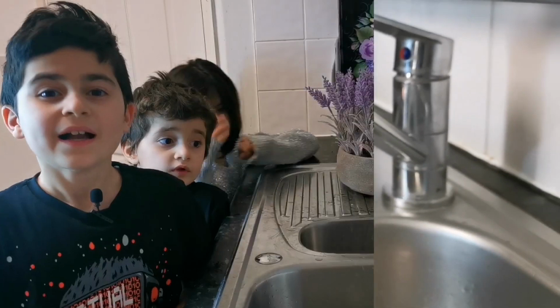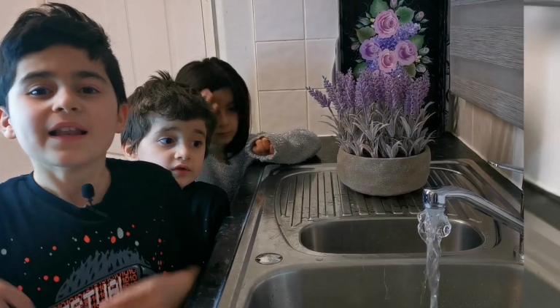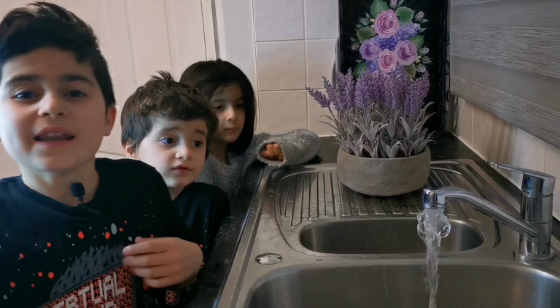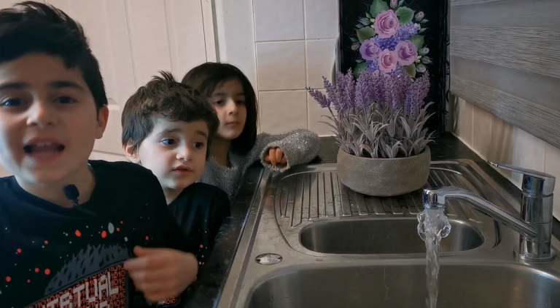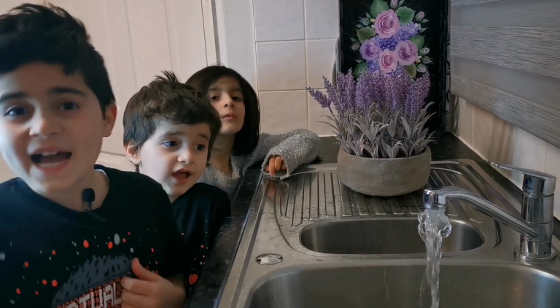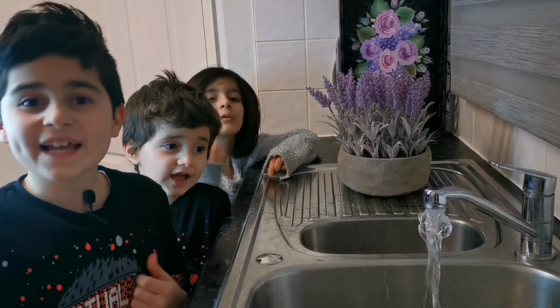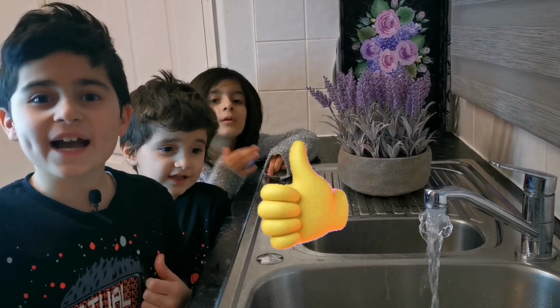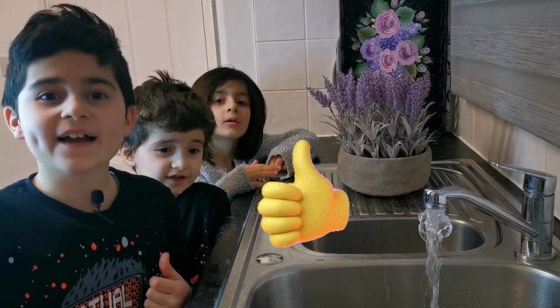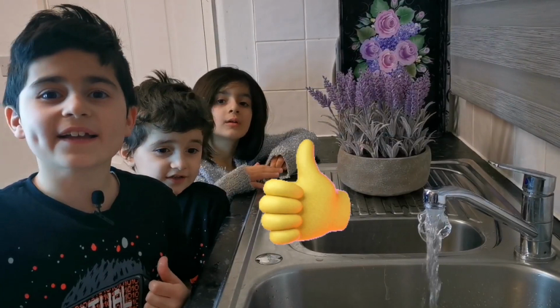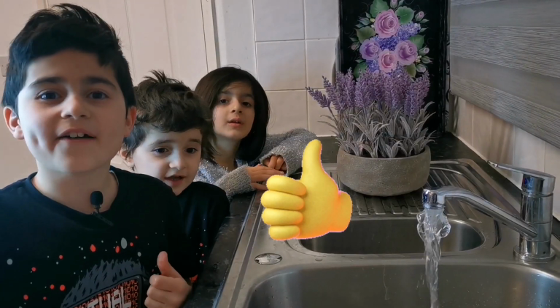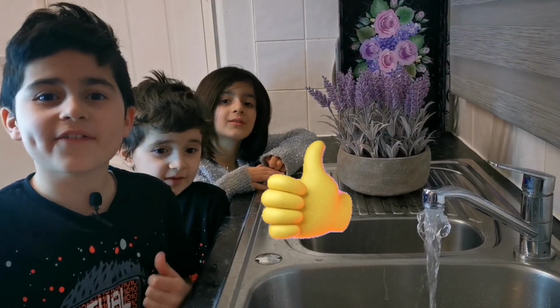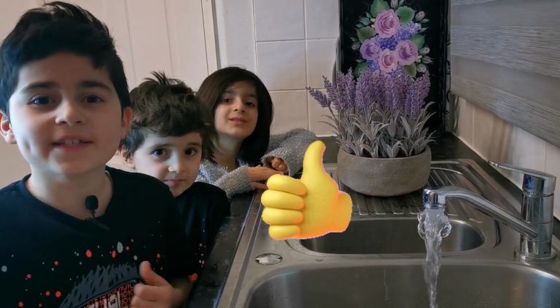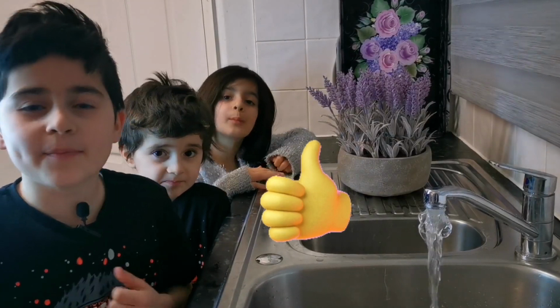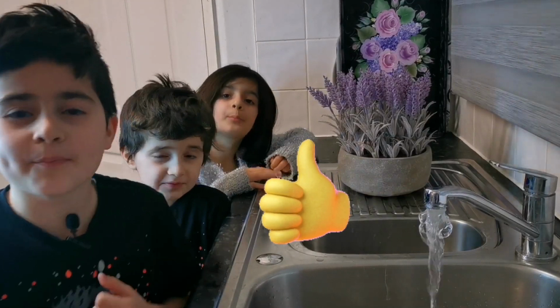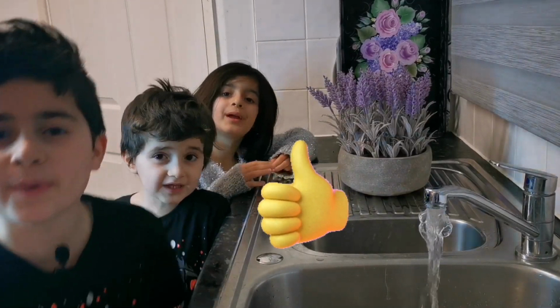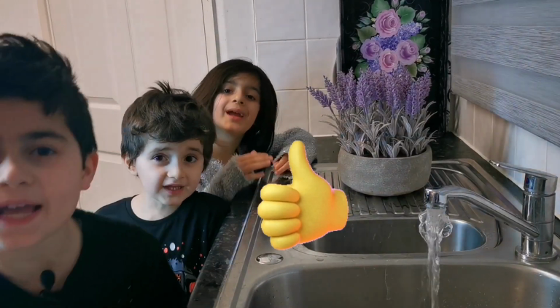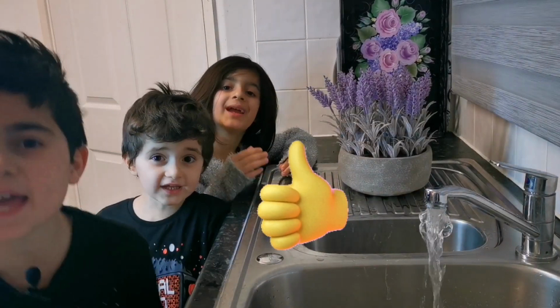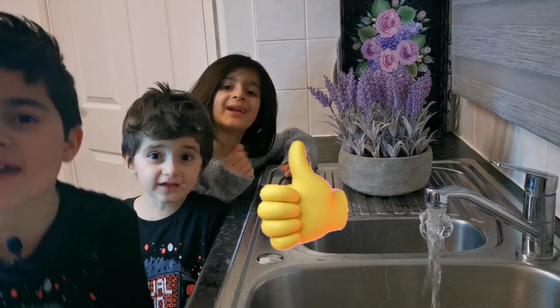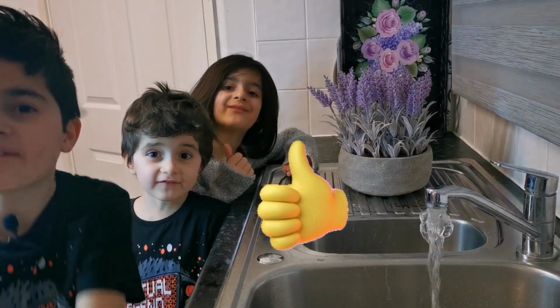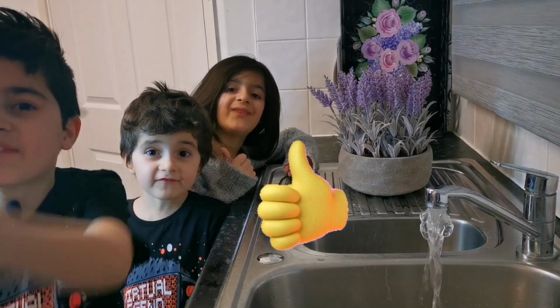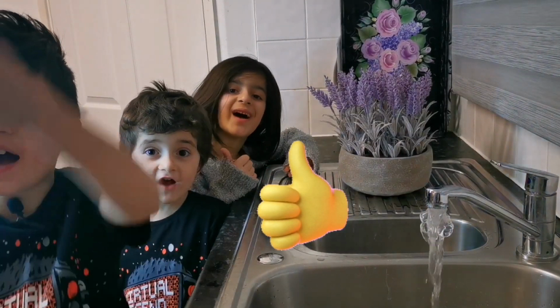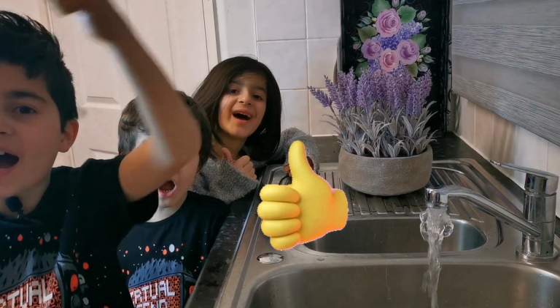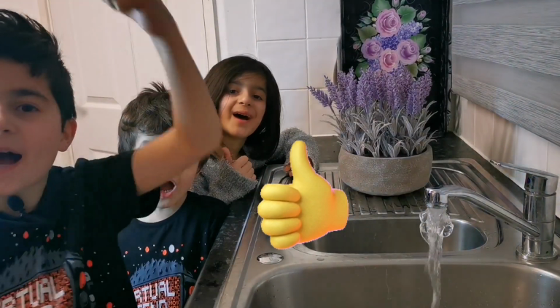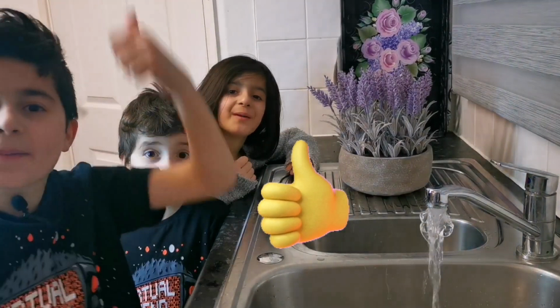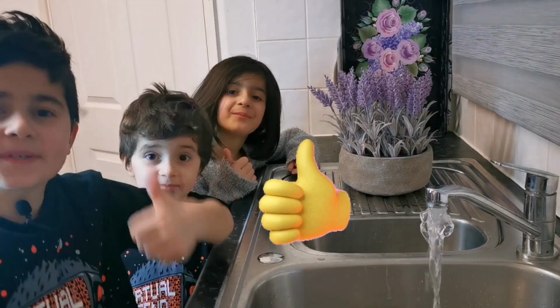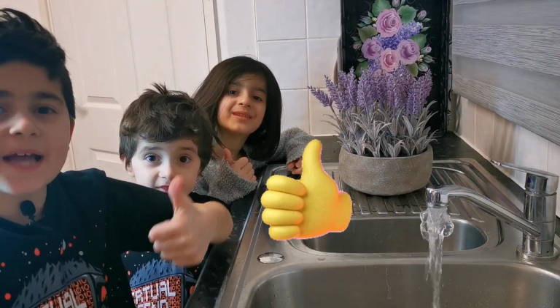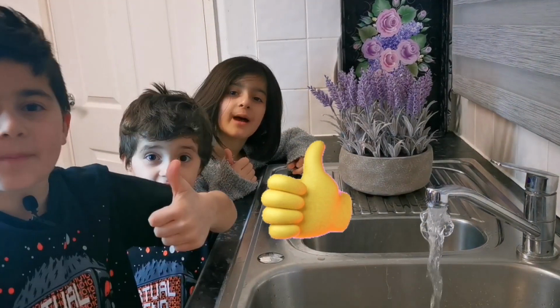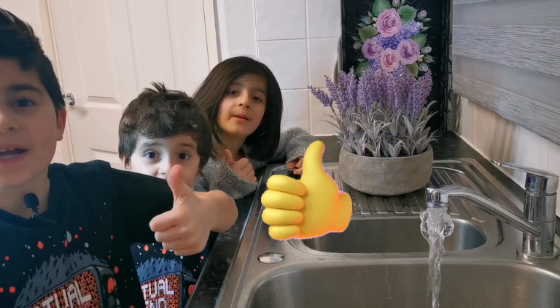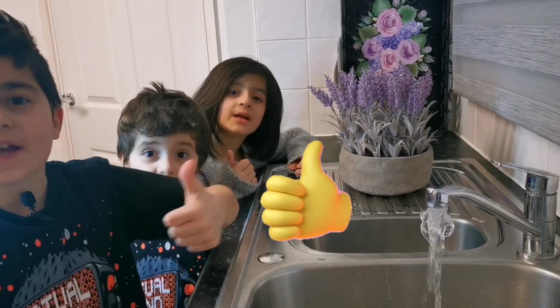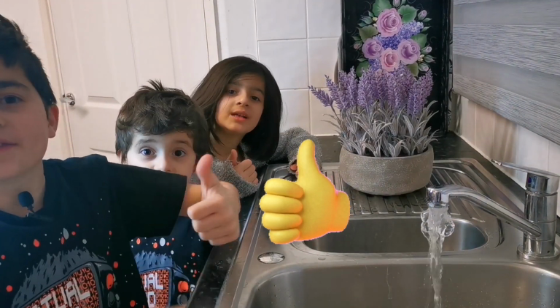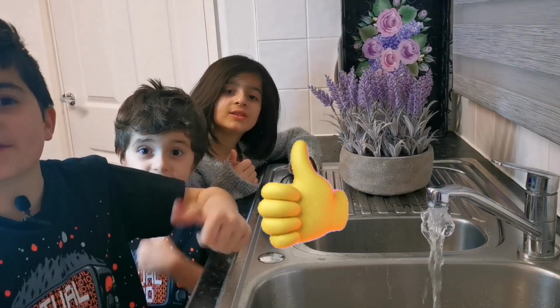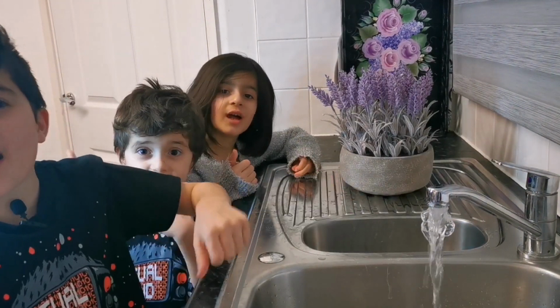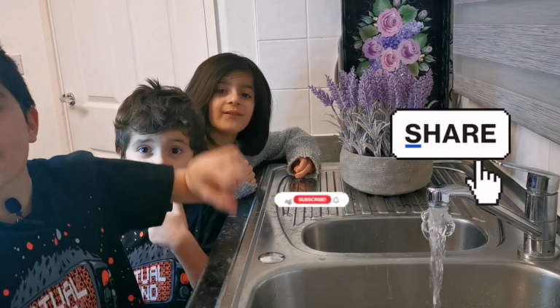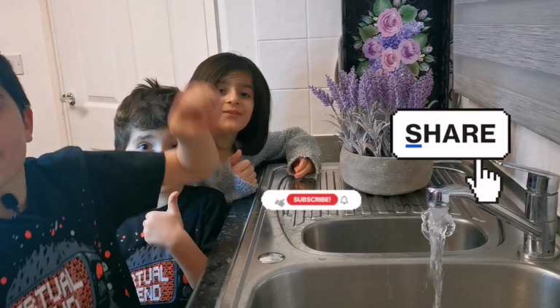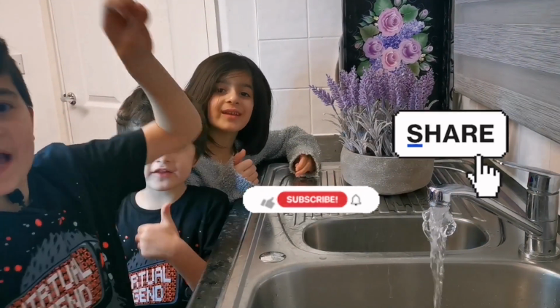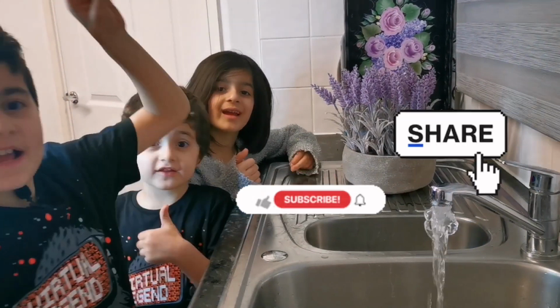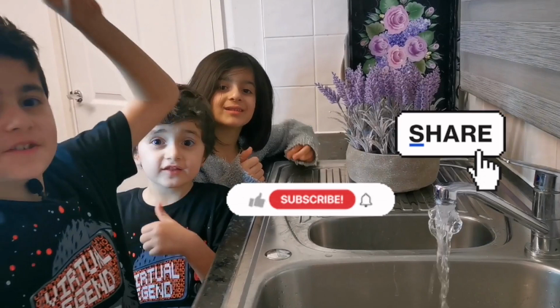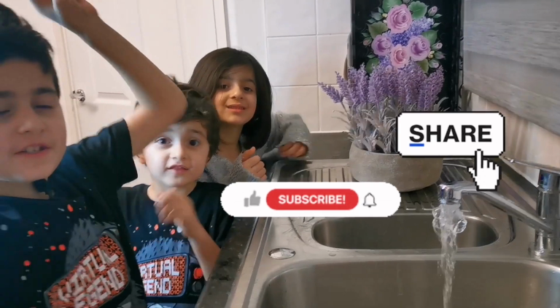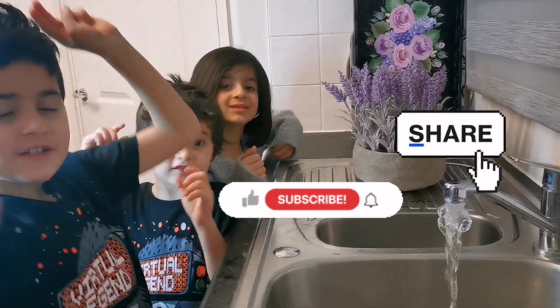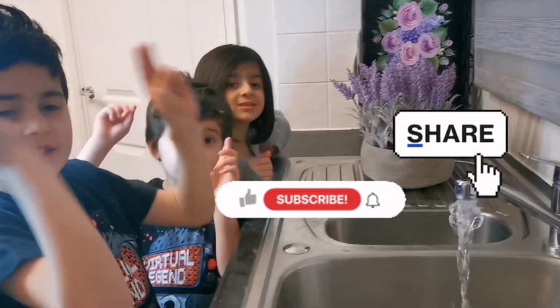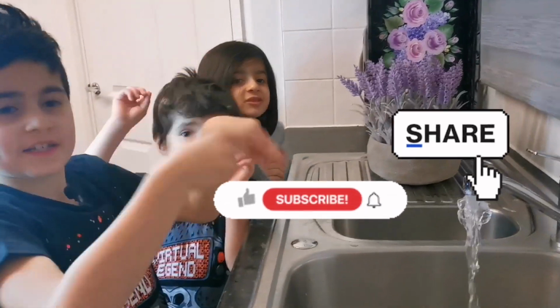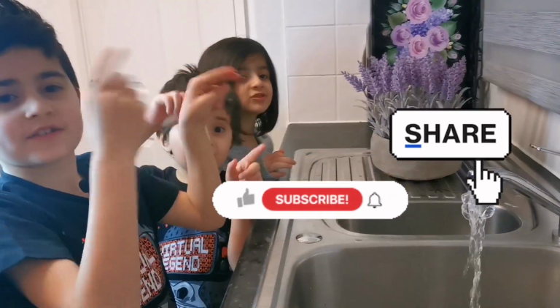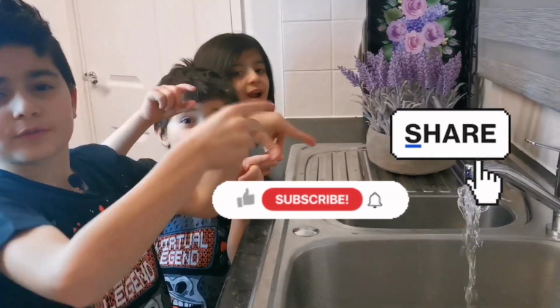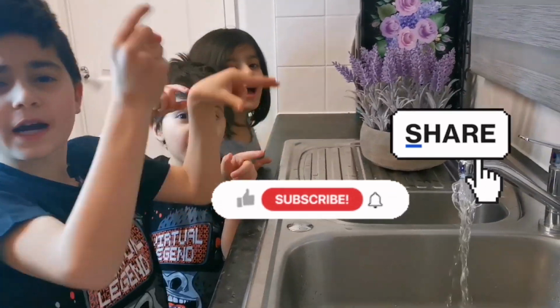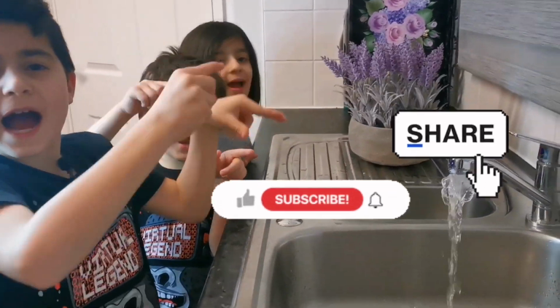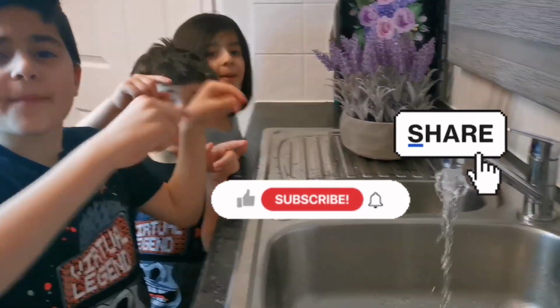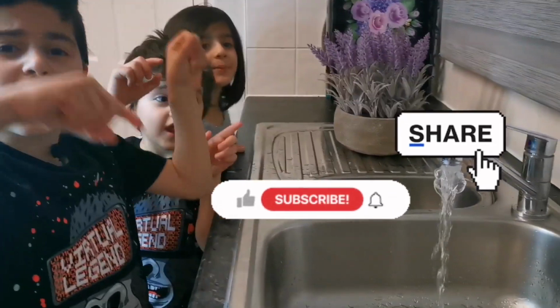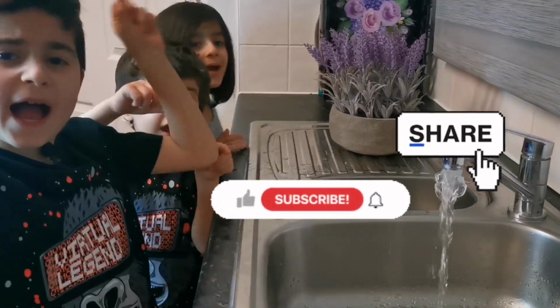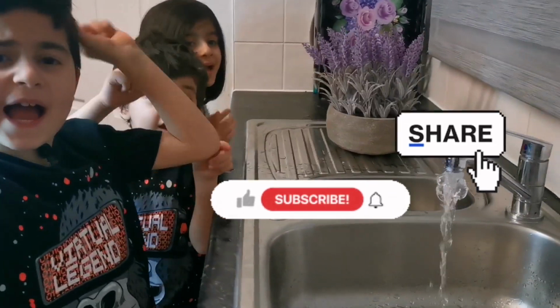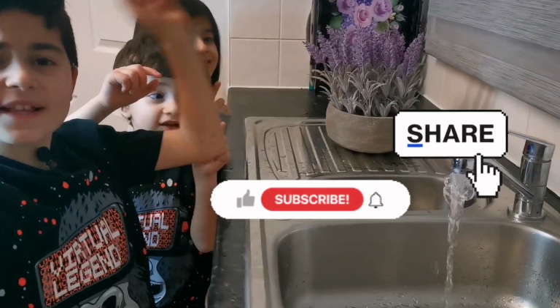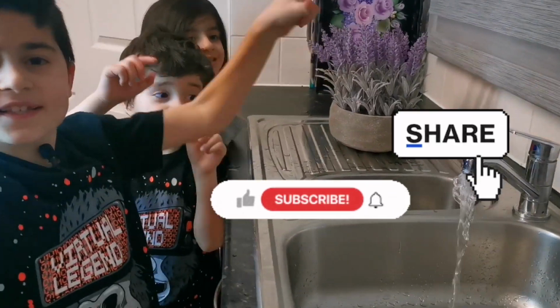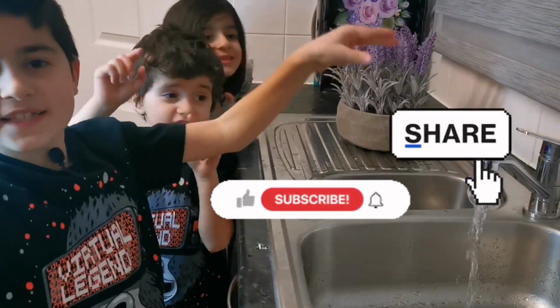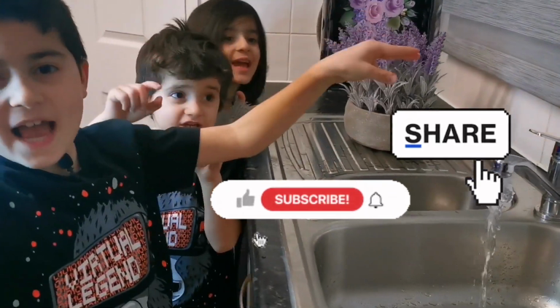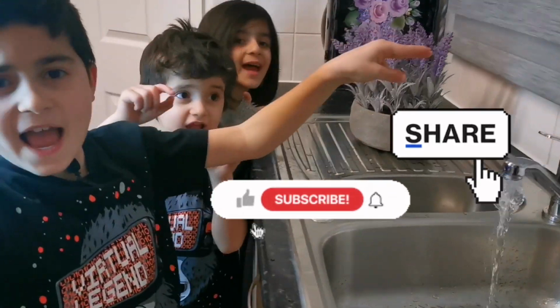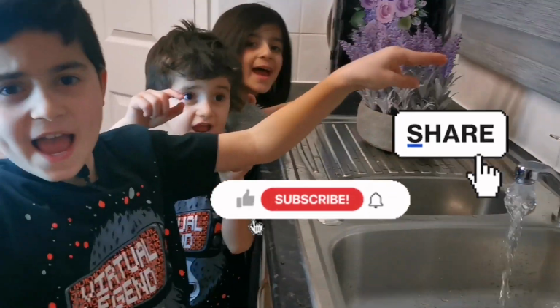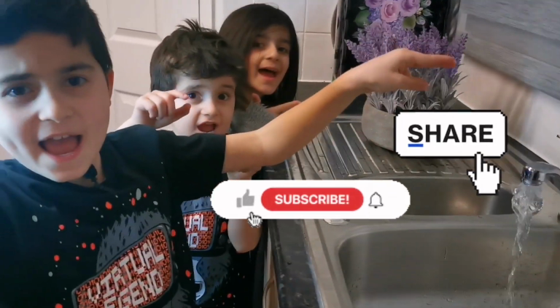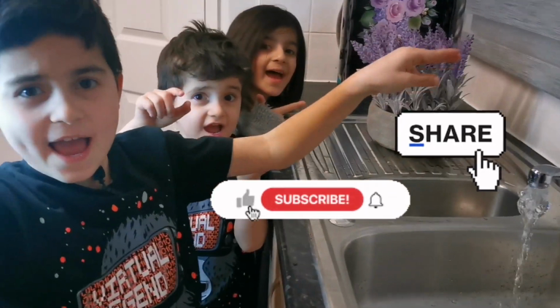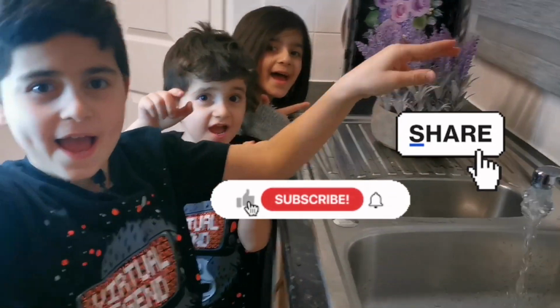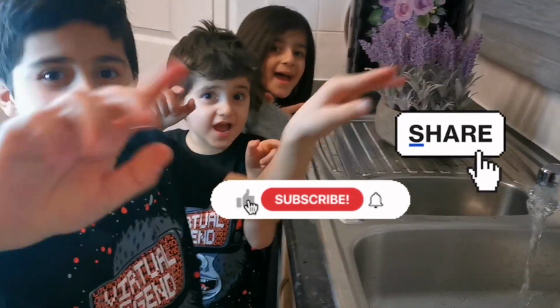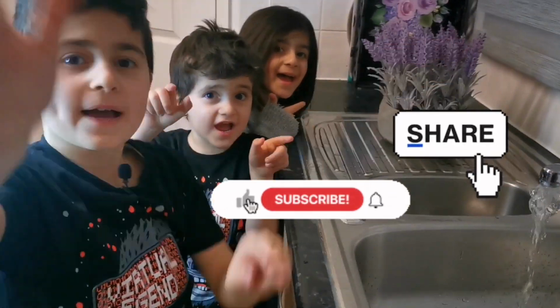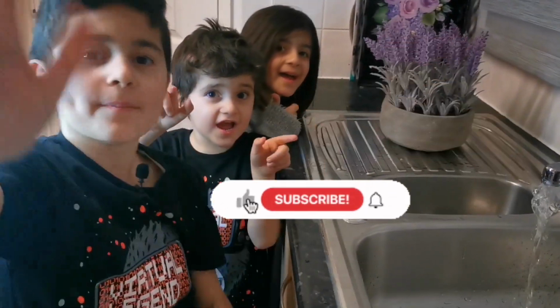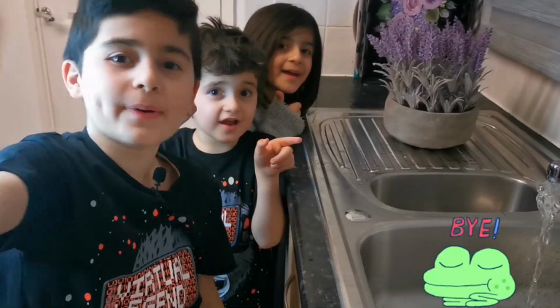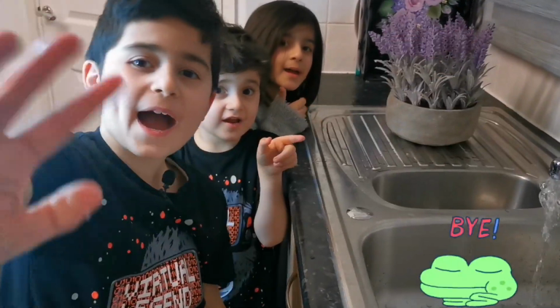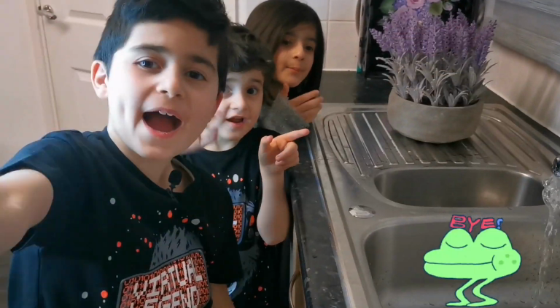Like and give us a big thumbs up! Don't forget to subscribe and share! Bye!